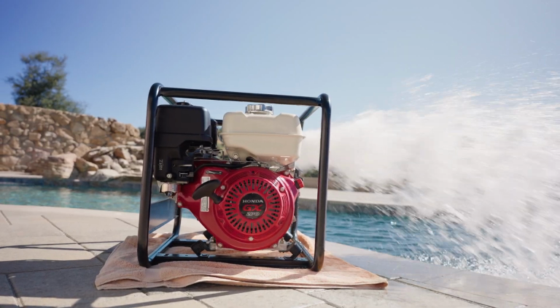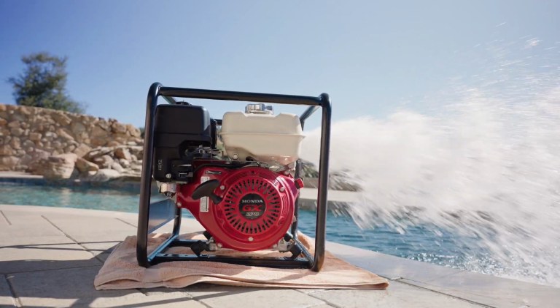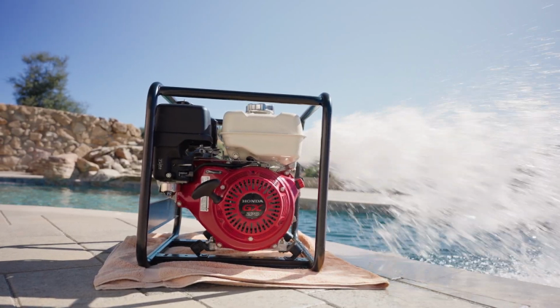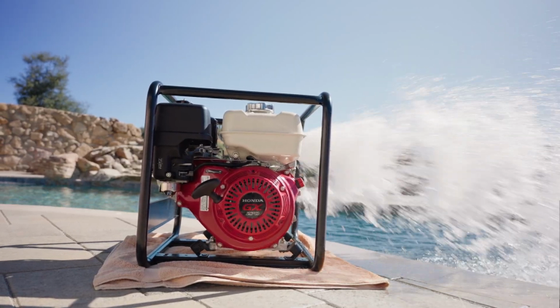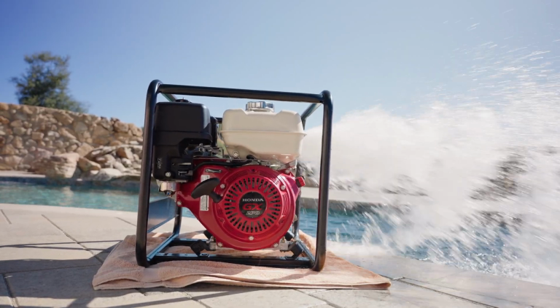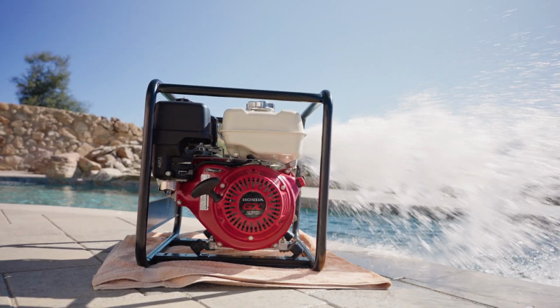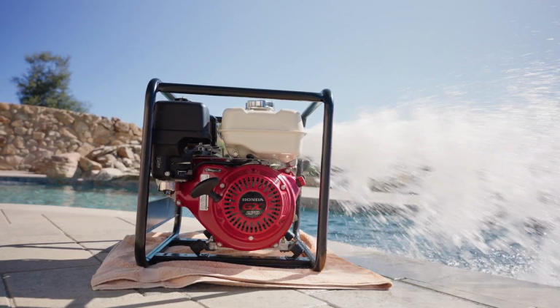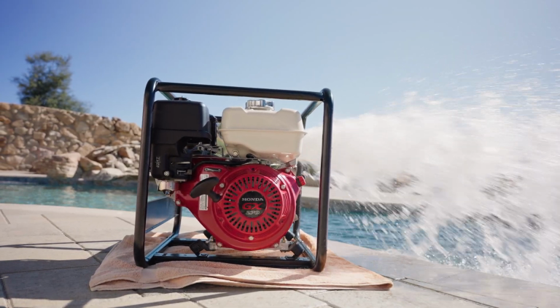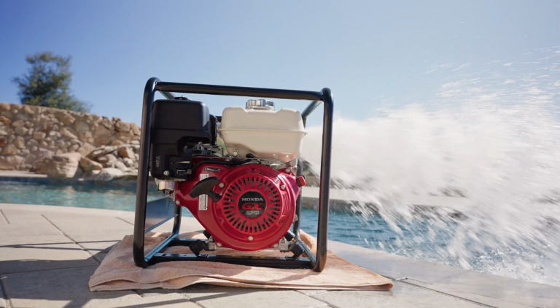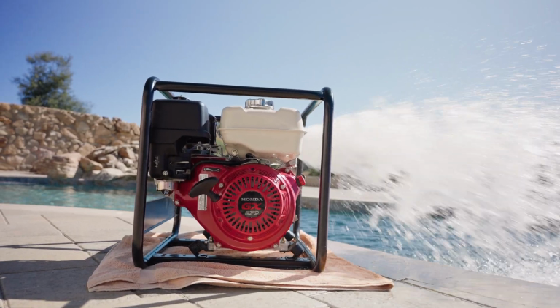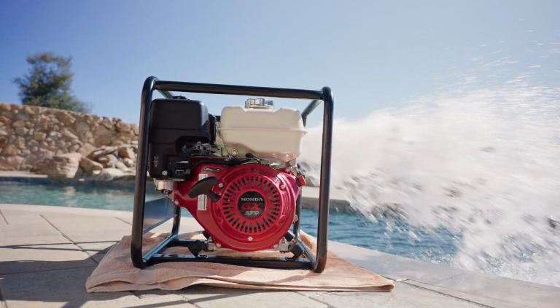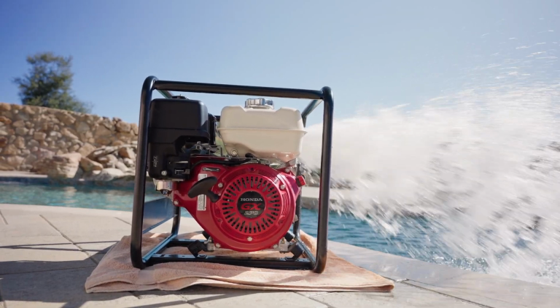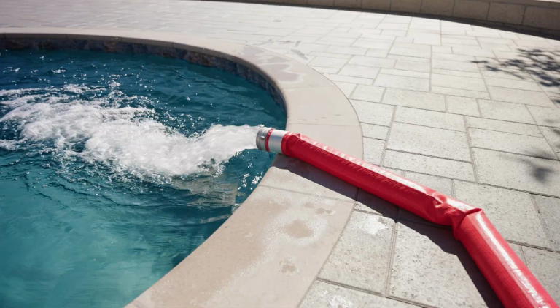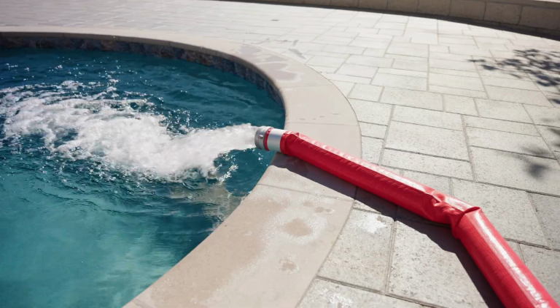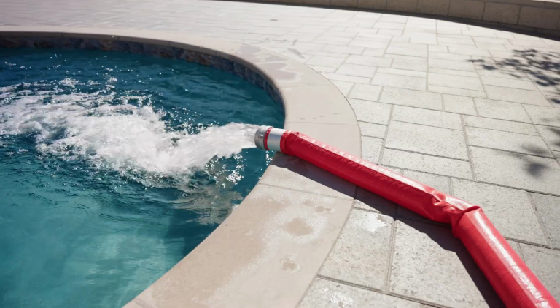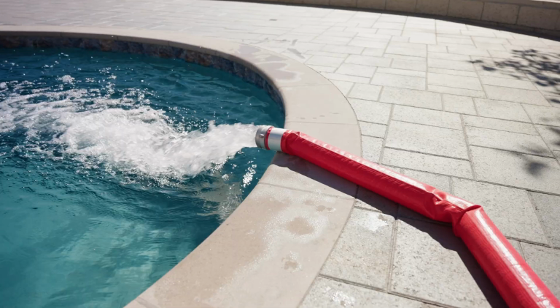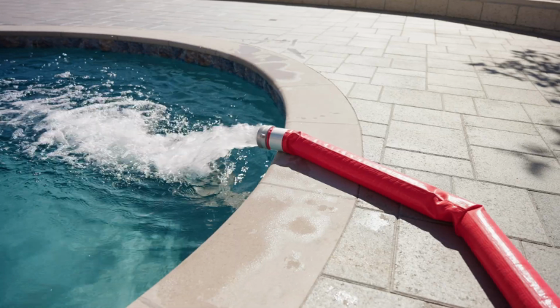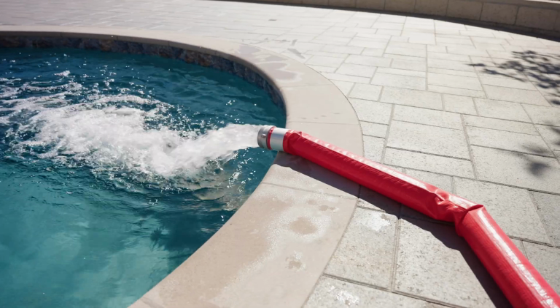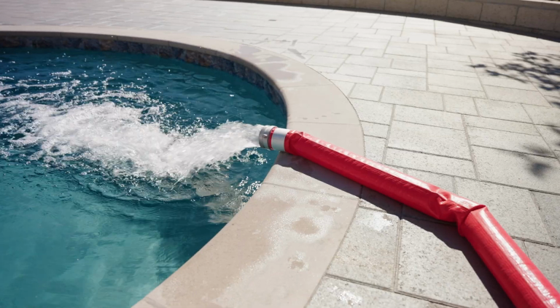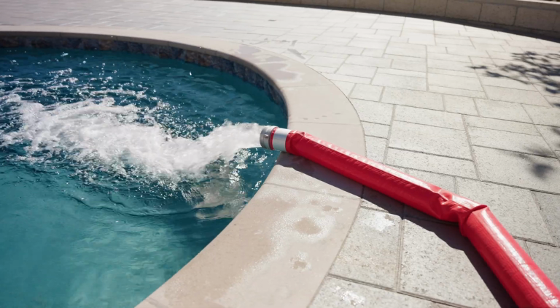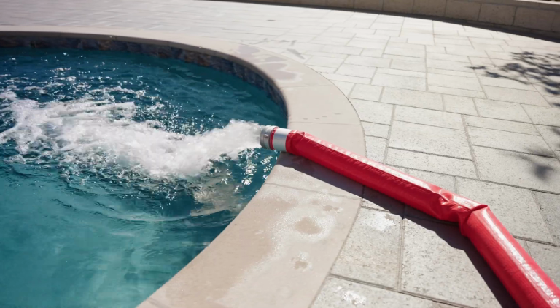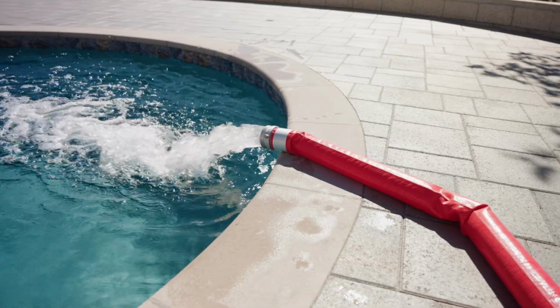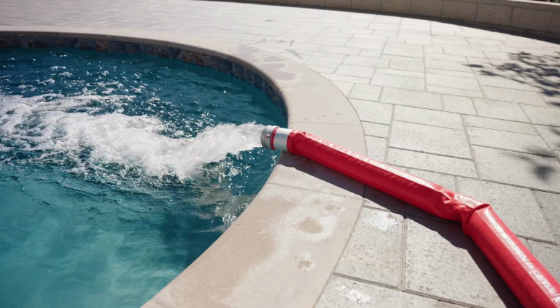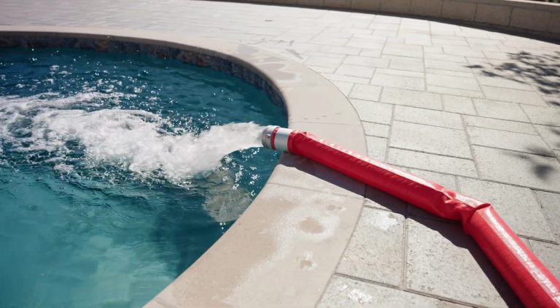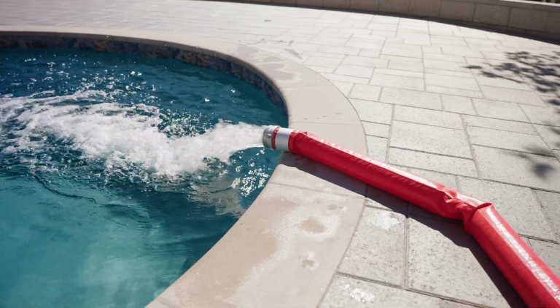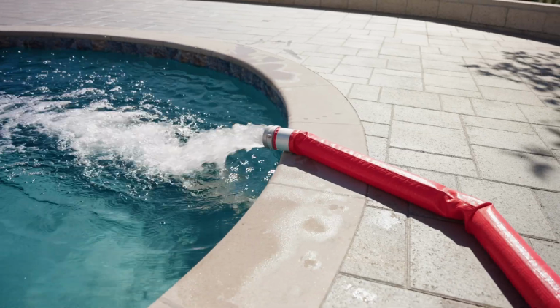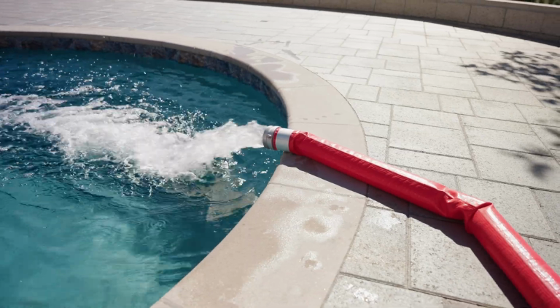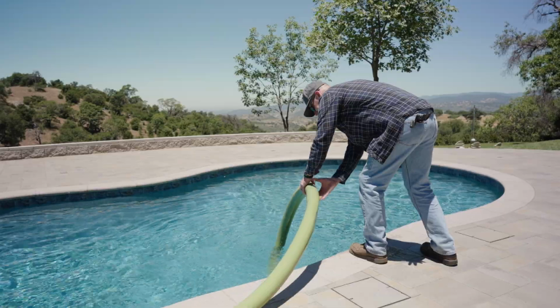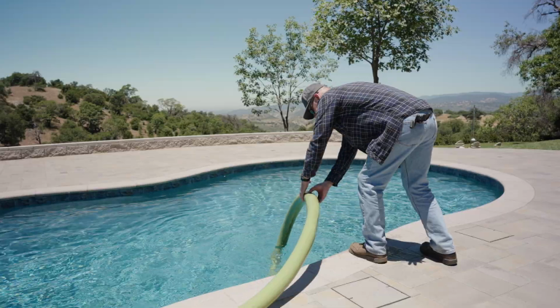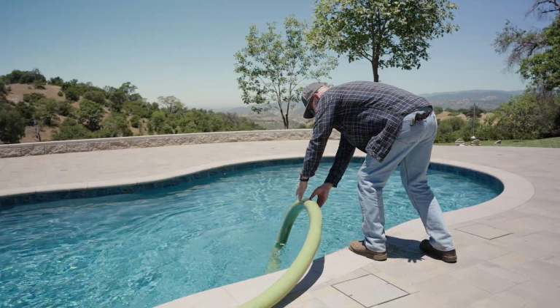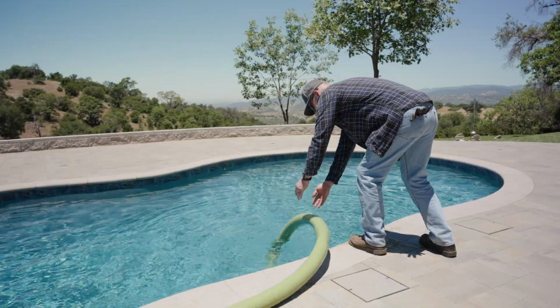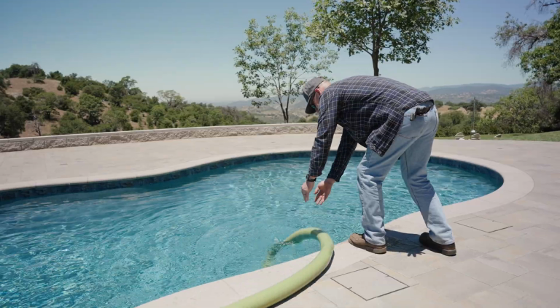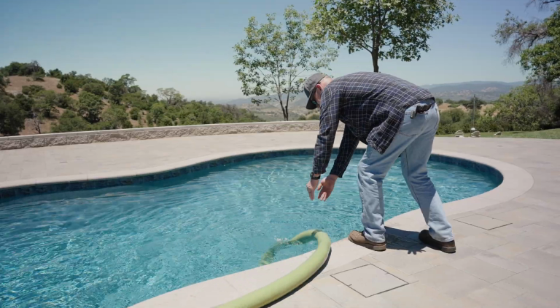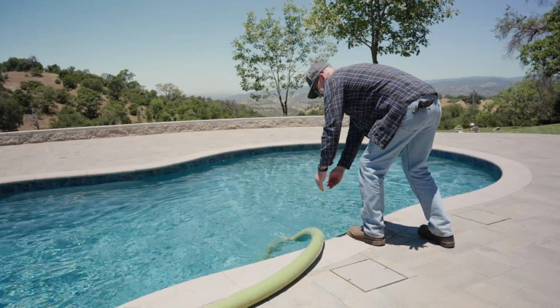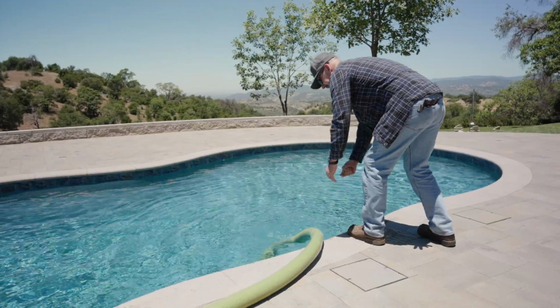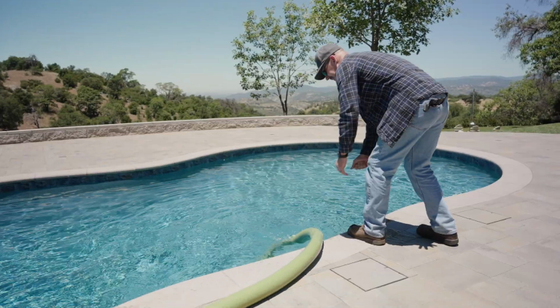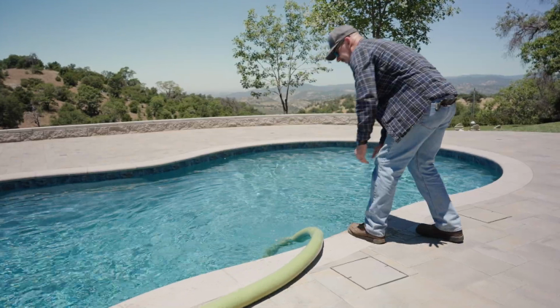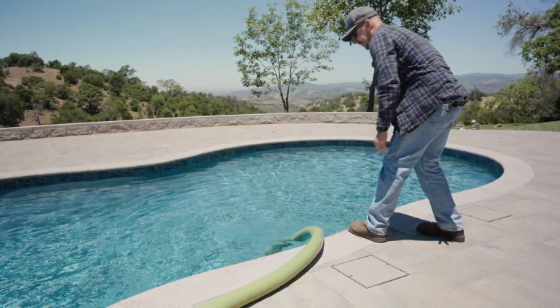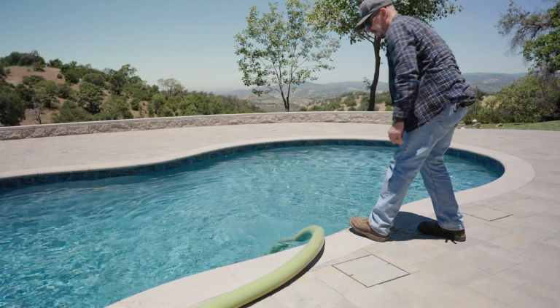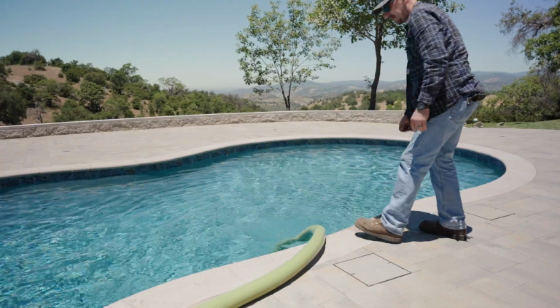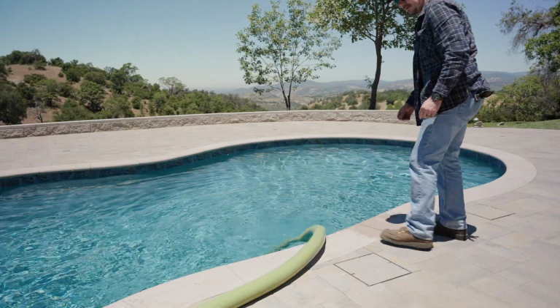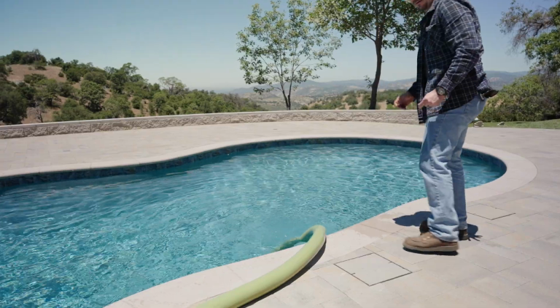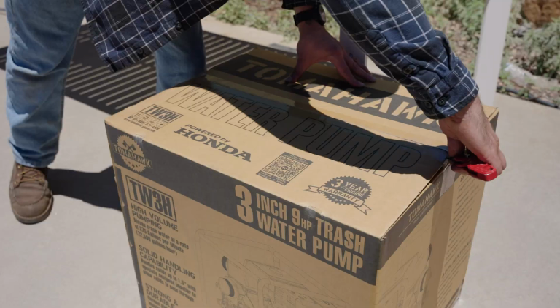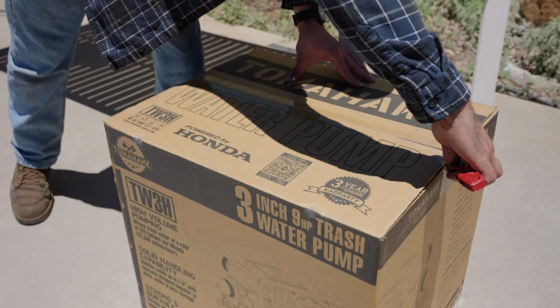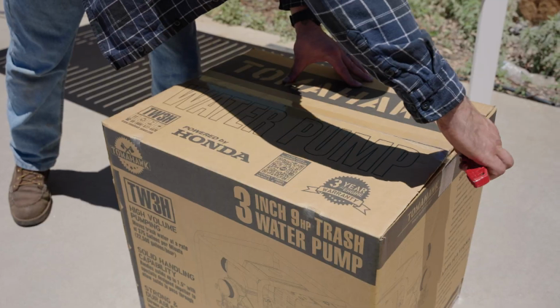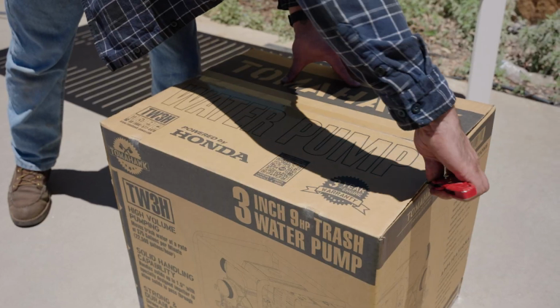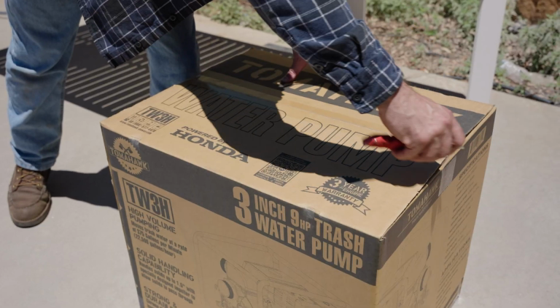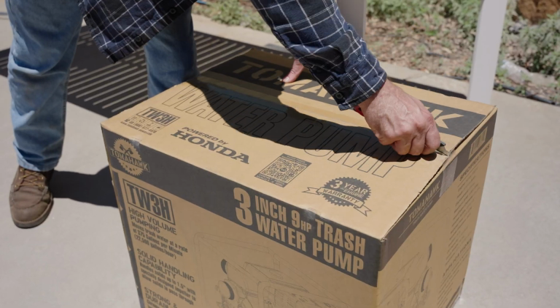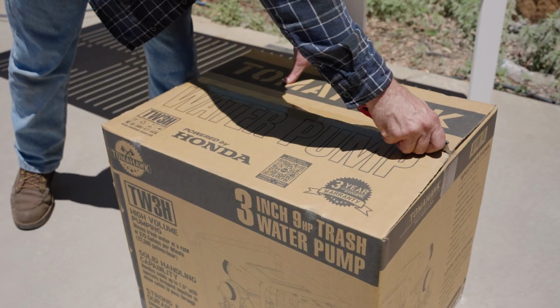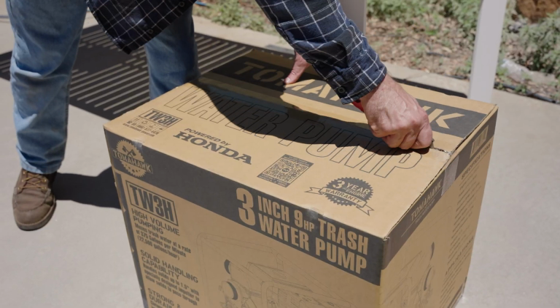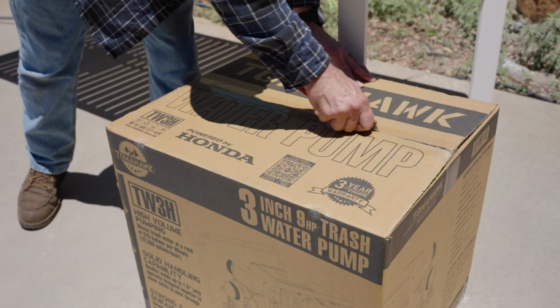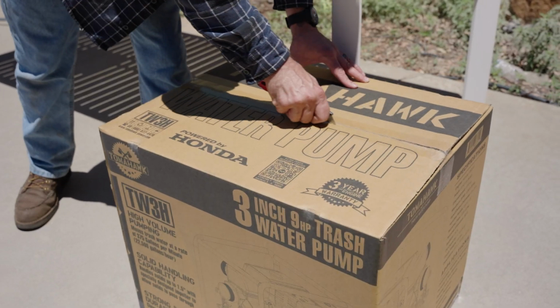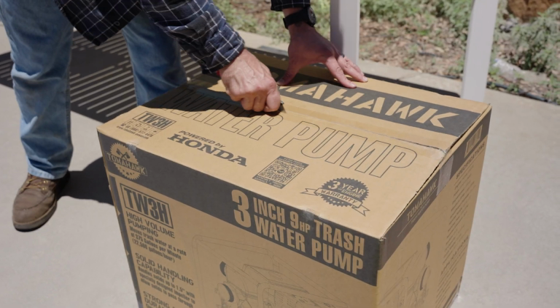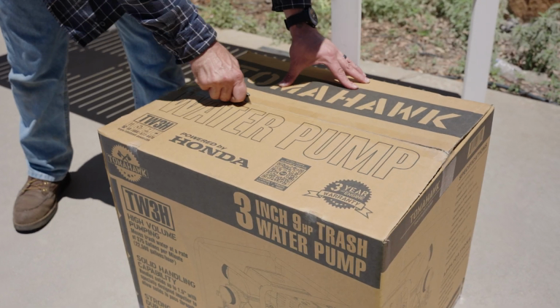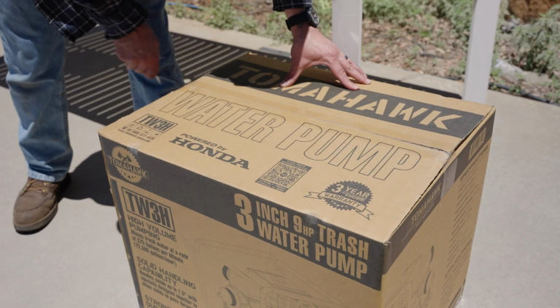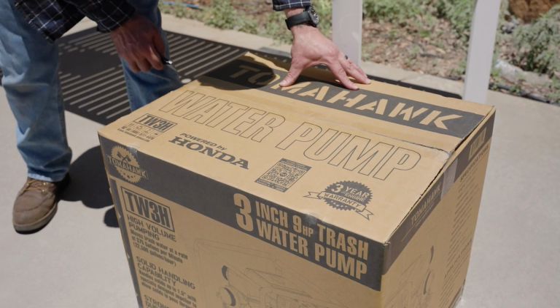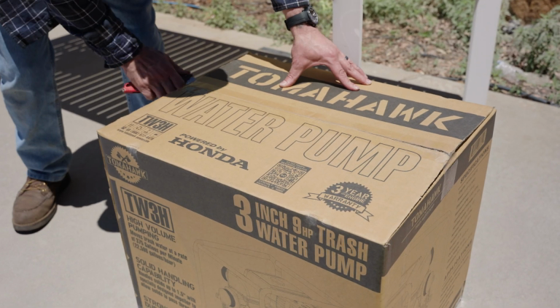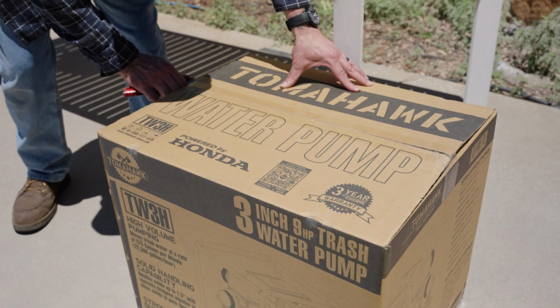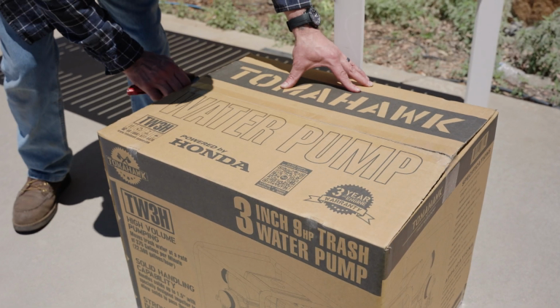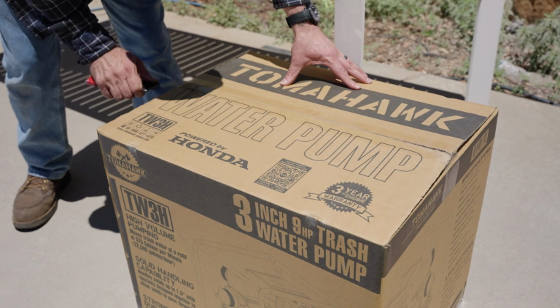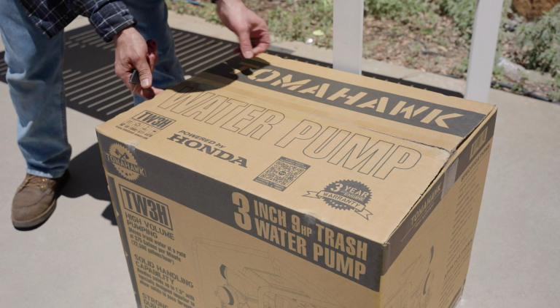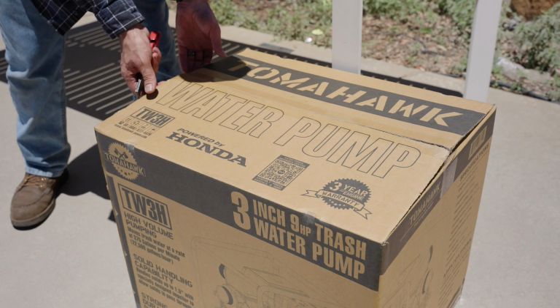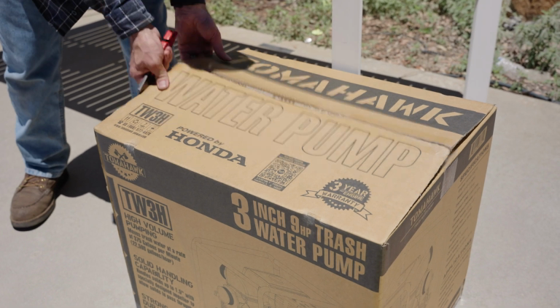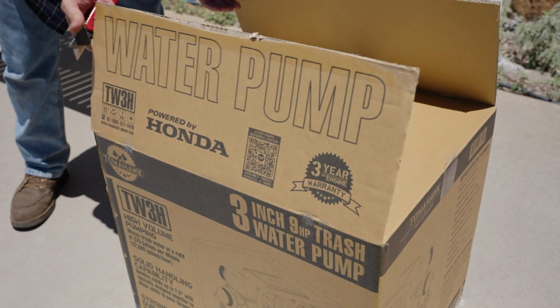You'll need inlet and outlet hoses, unleaded gasoline, and SAE 10W30 four-stroke motor oil.